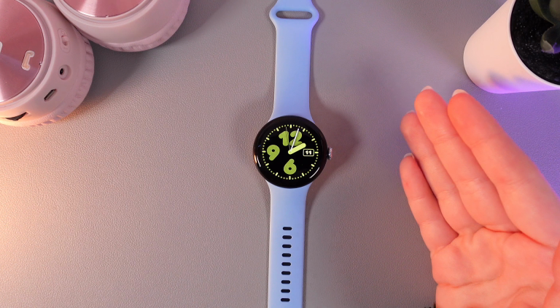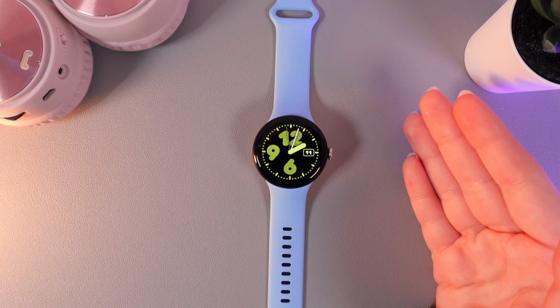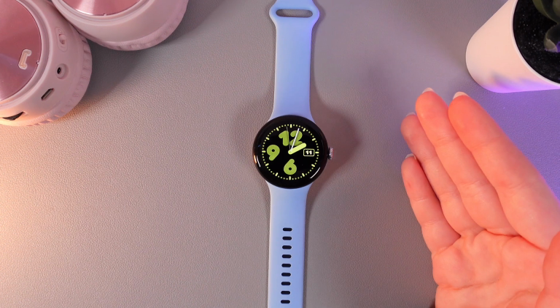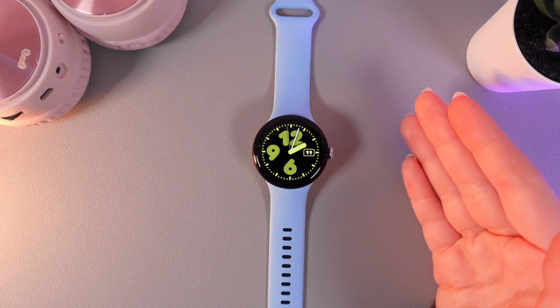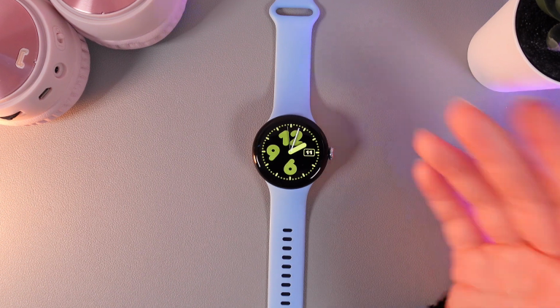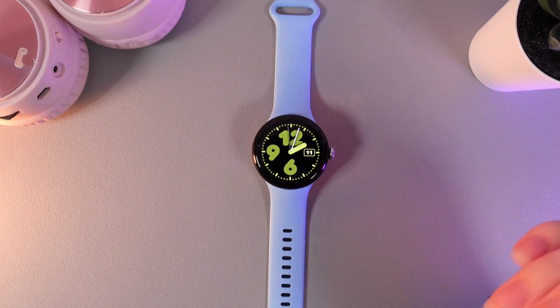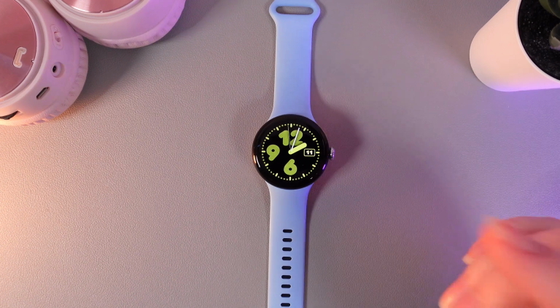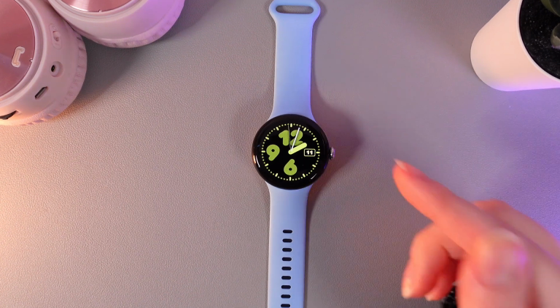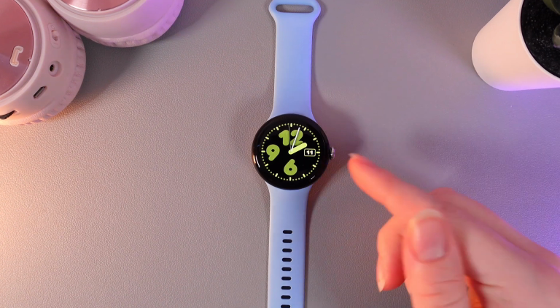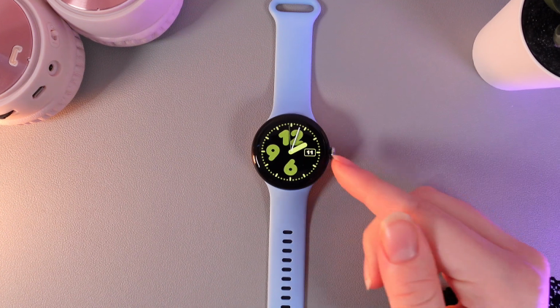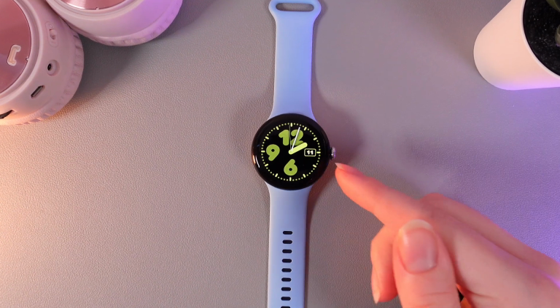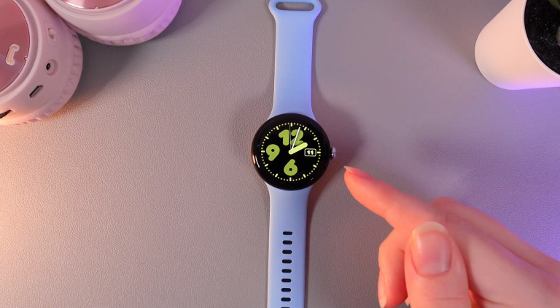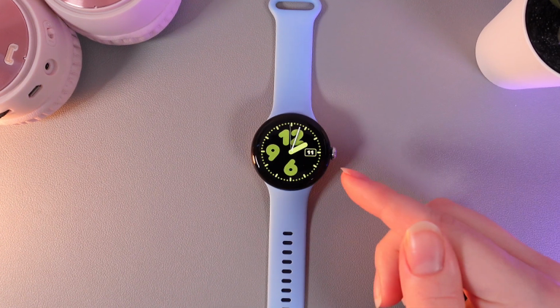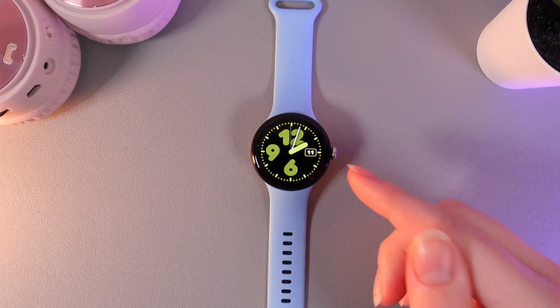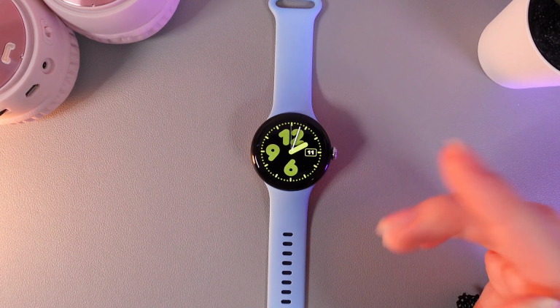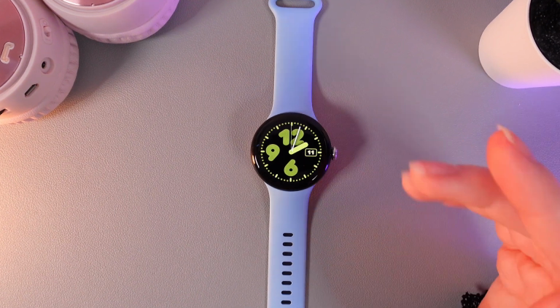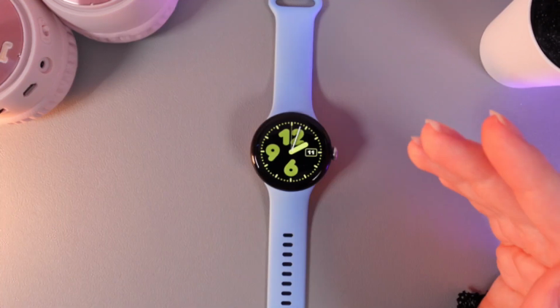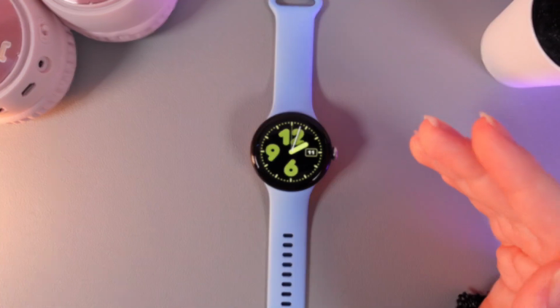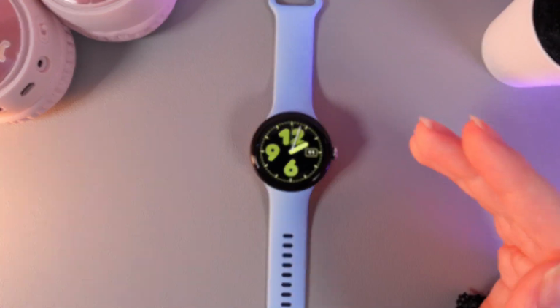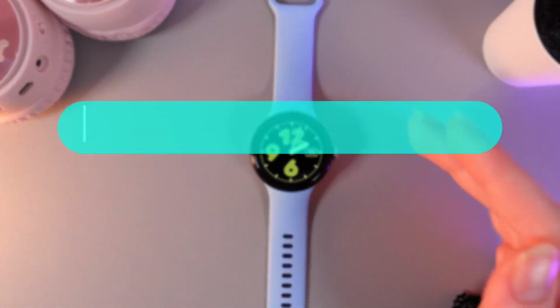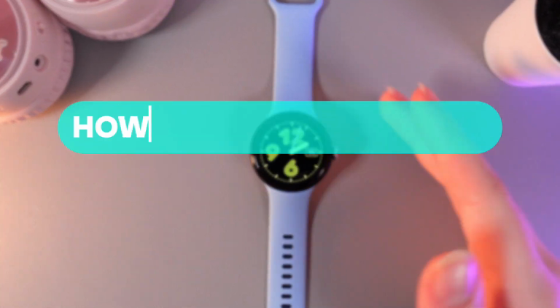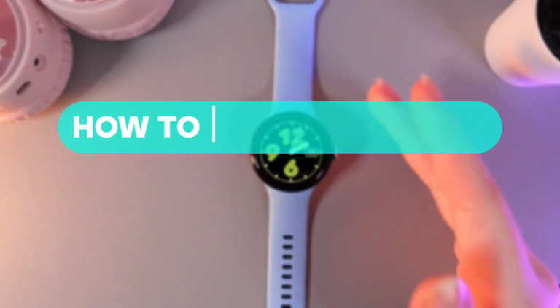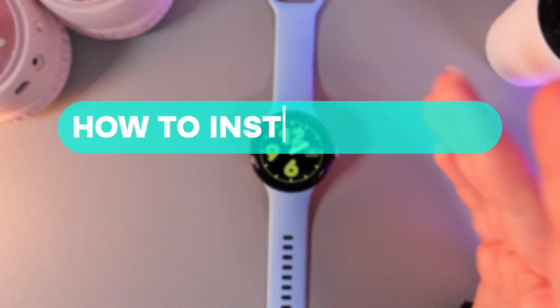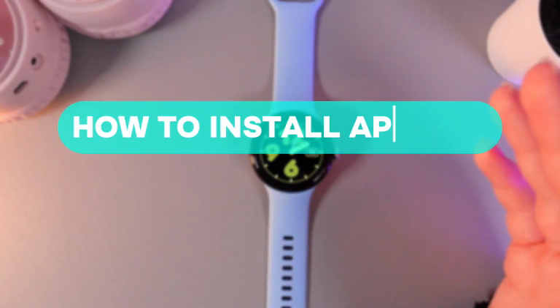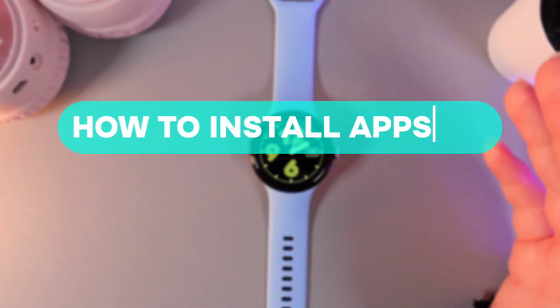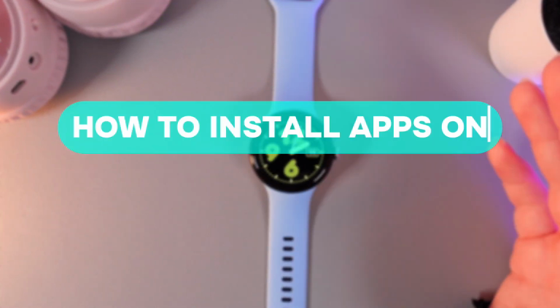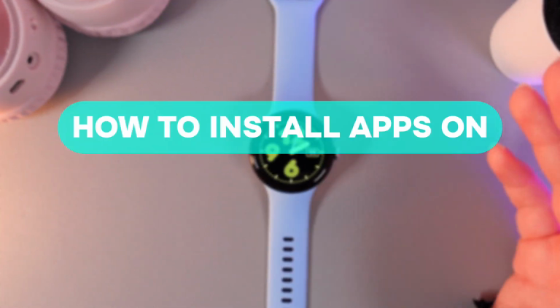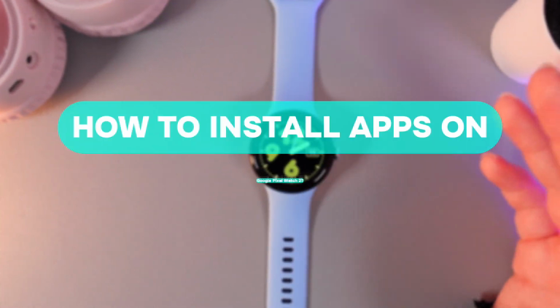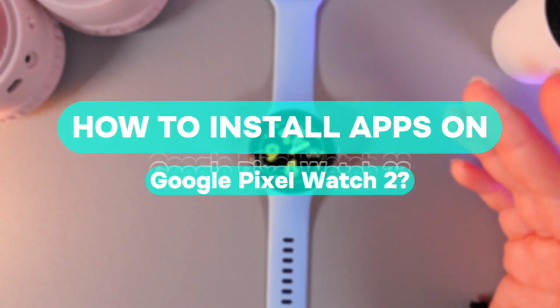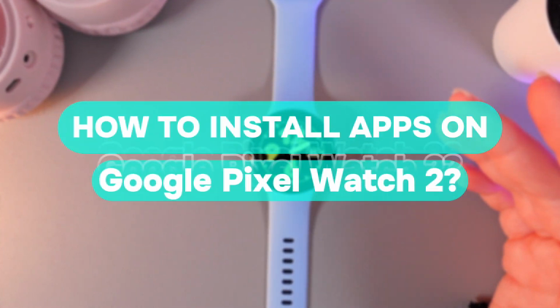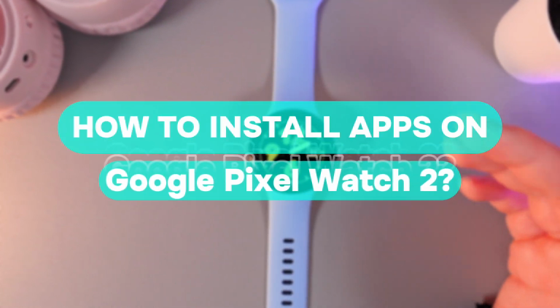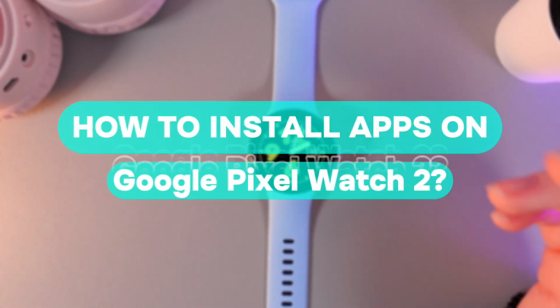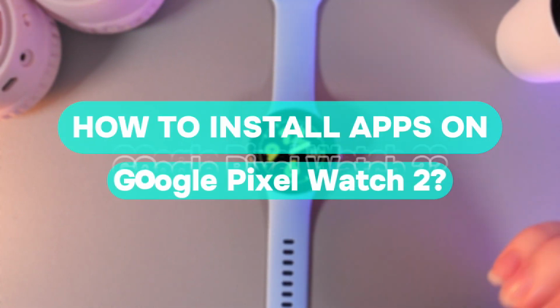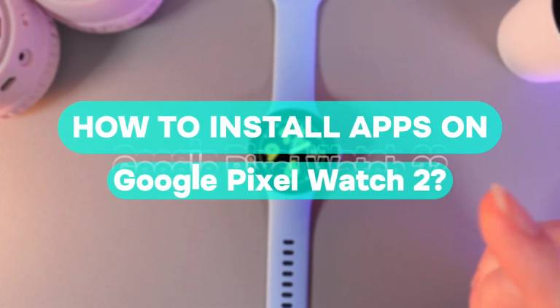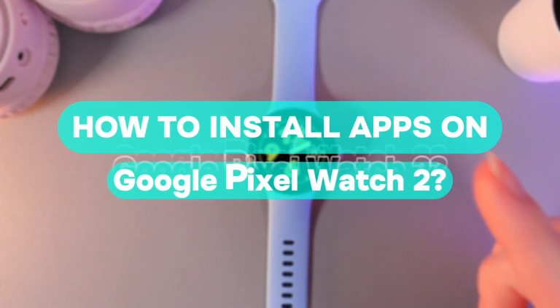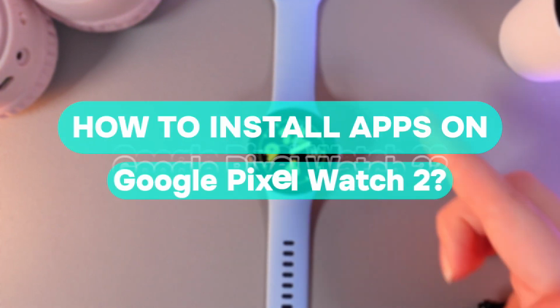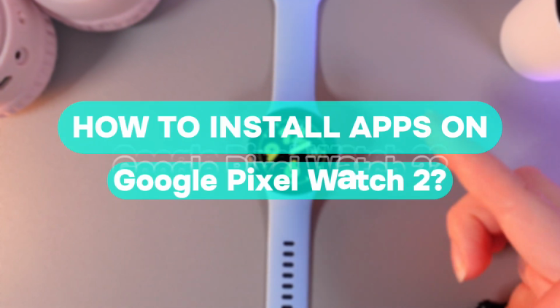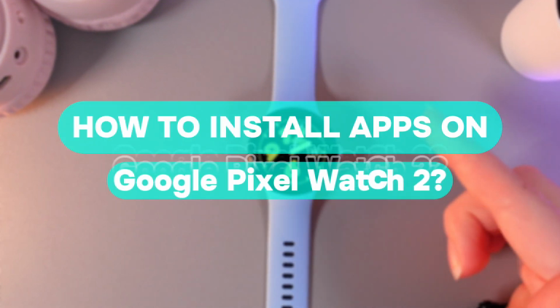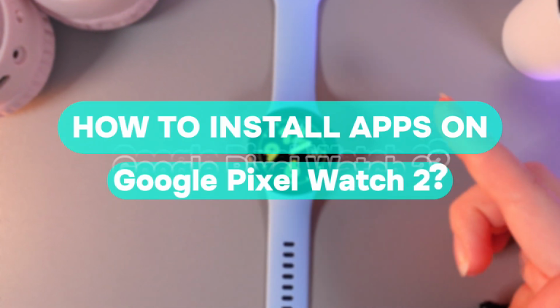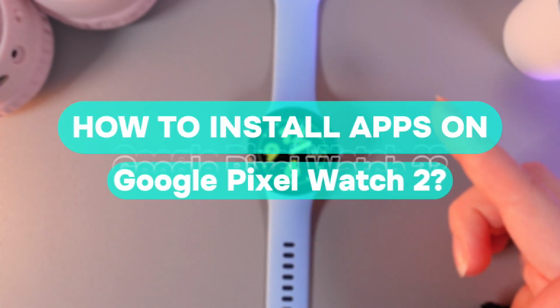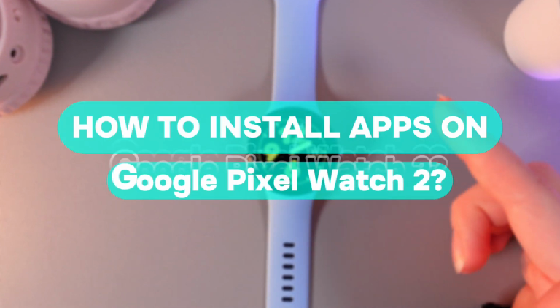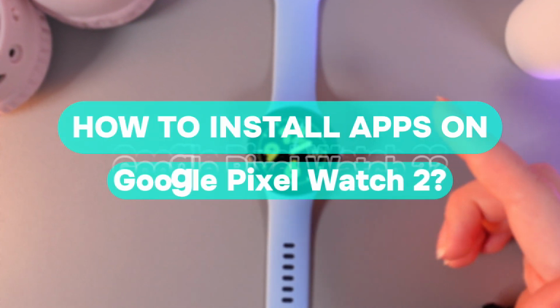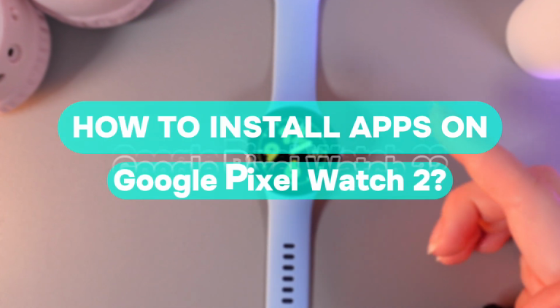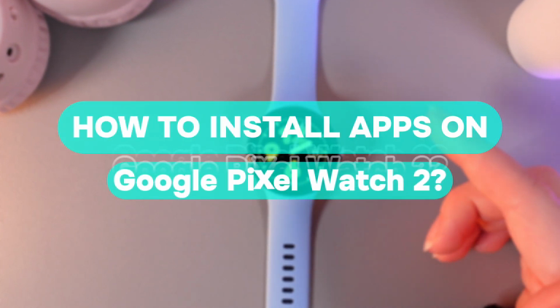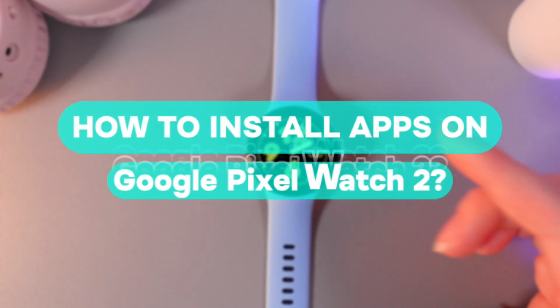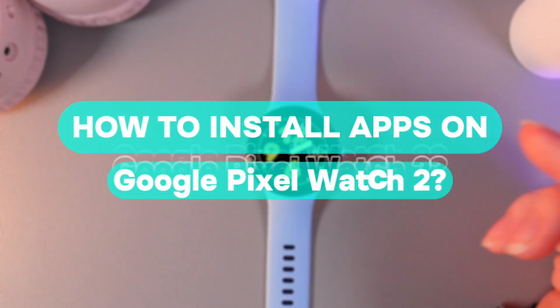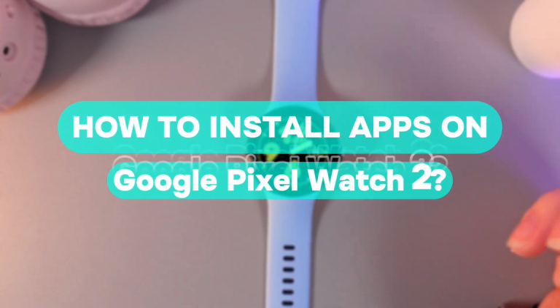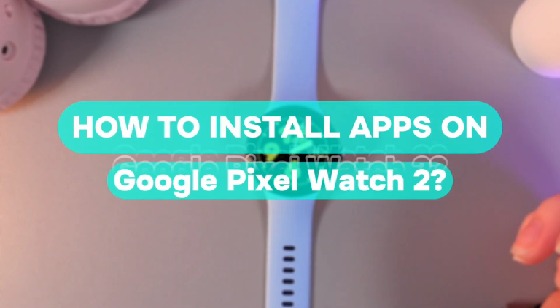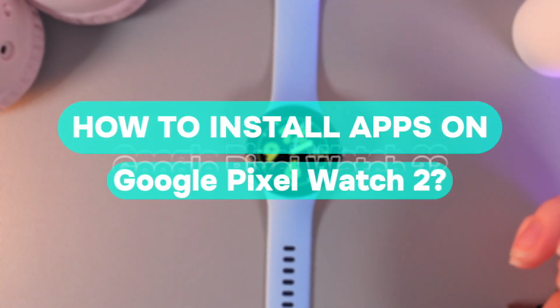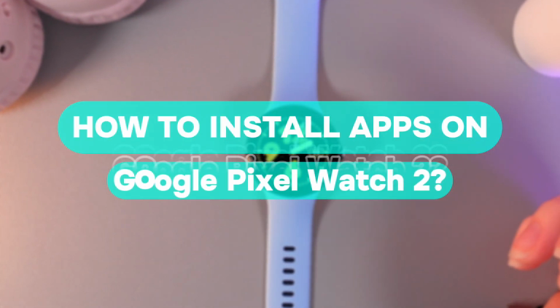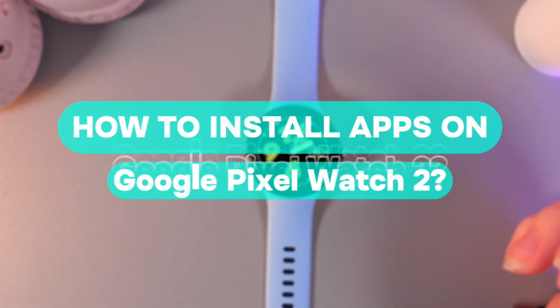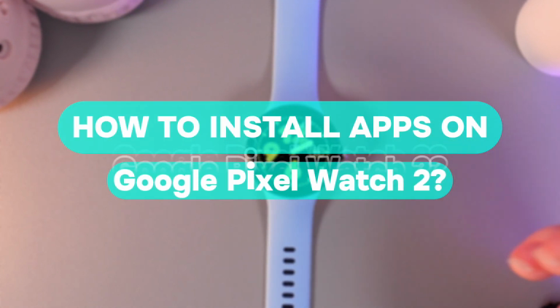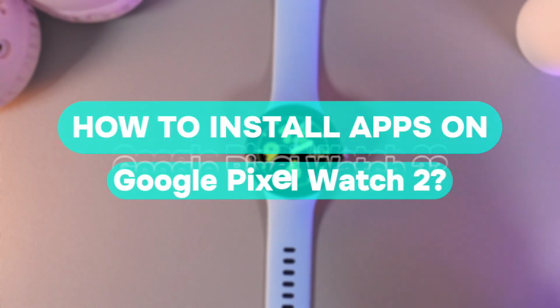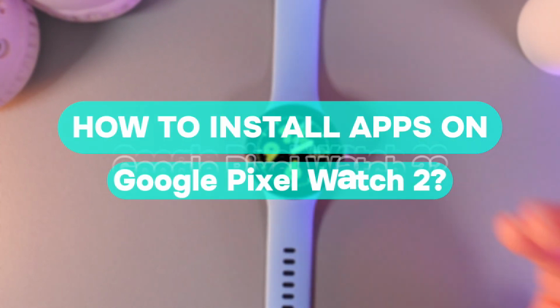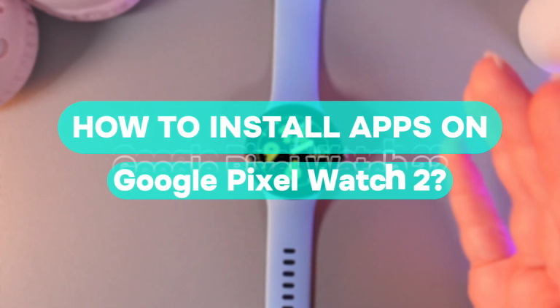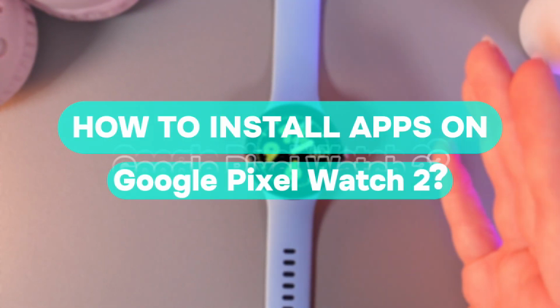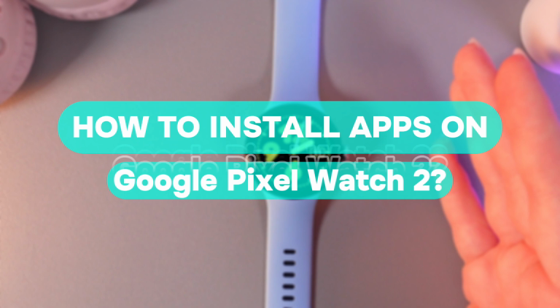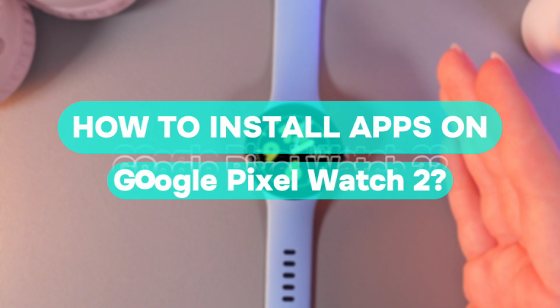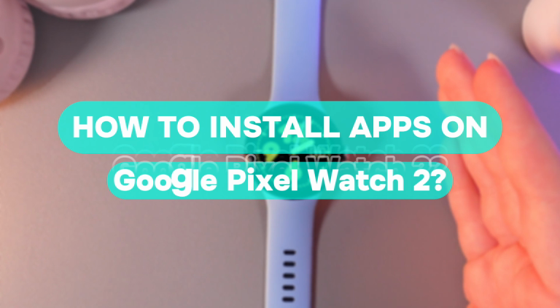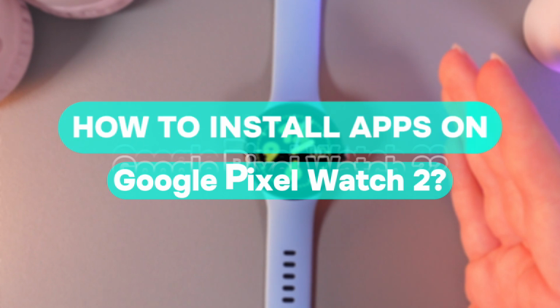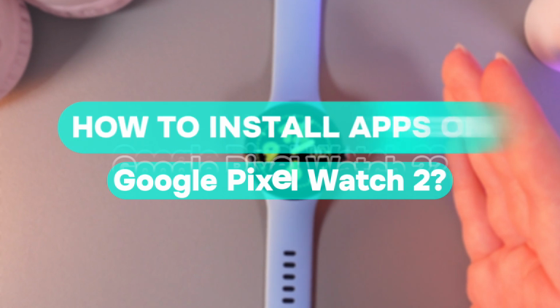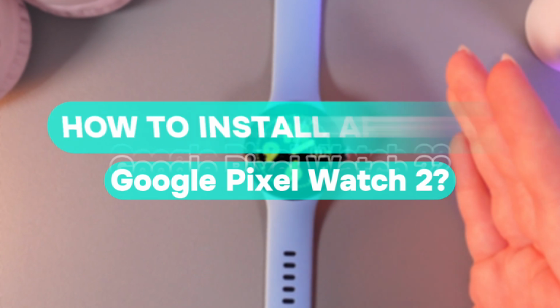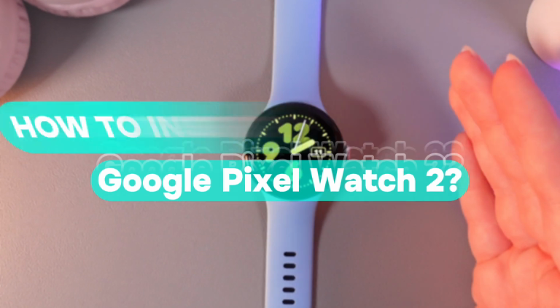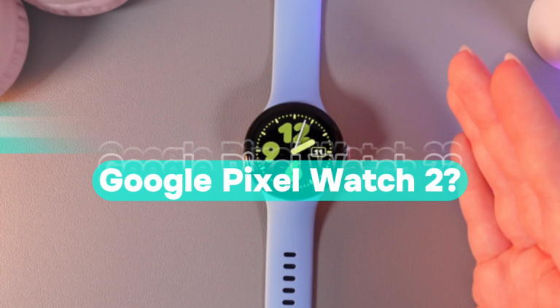Hi there! In today's video, I'll show you how to install apps on your Google Pixel Watch. Let's get started!